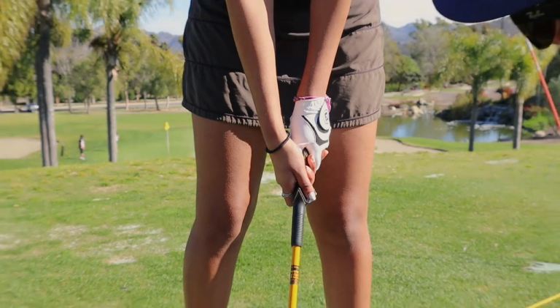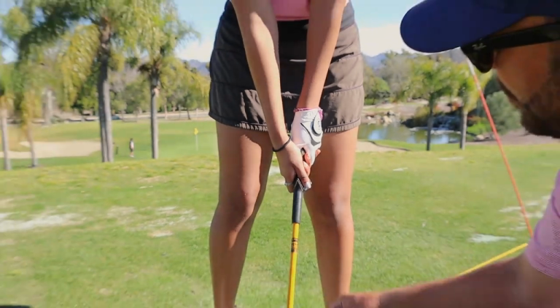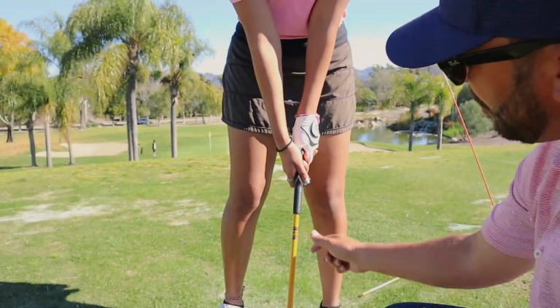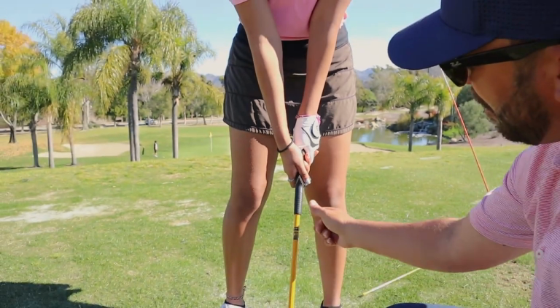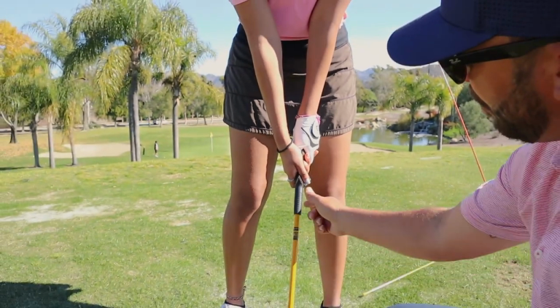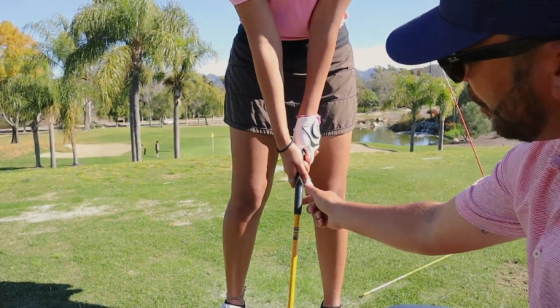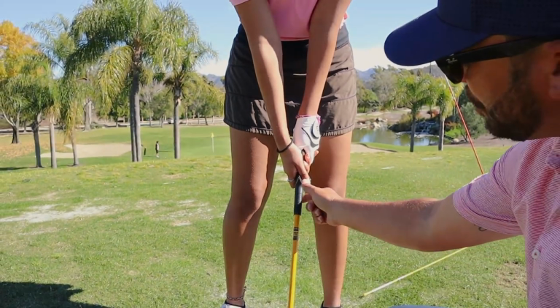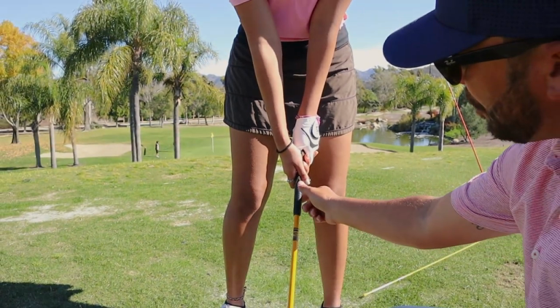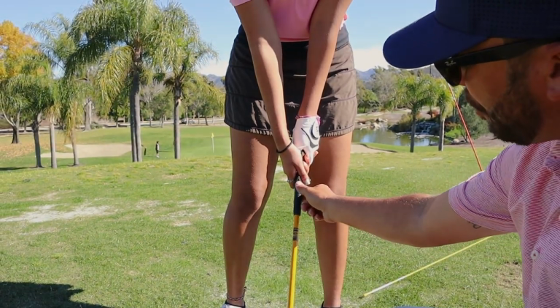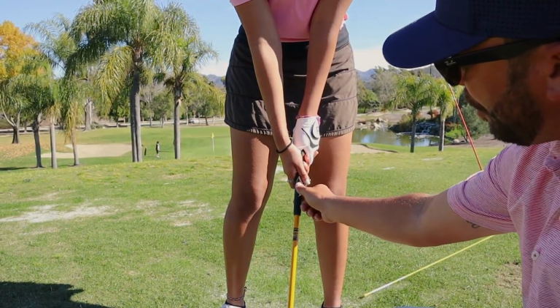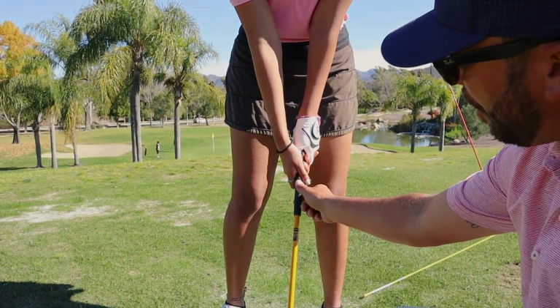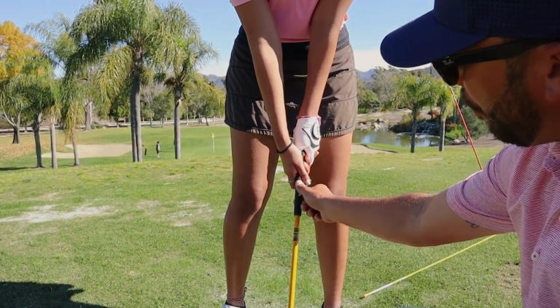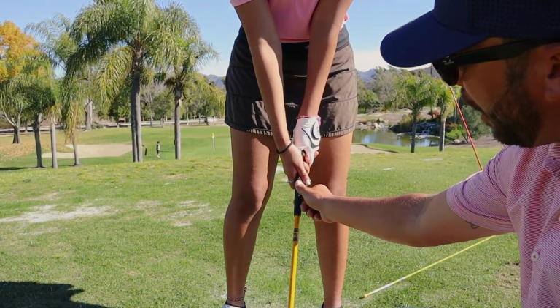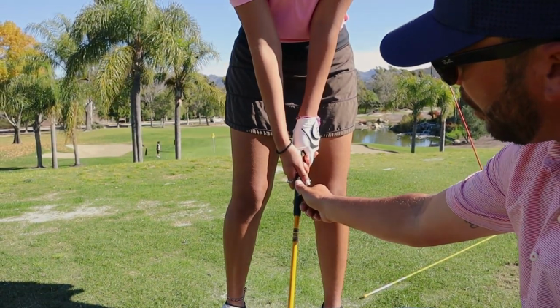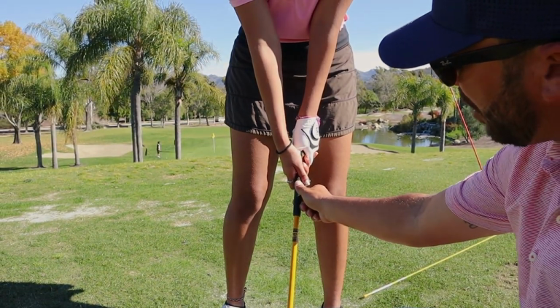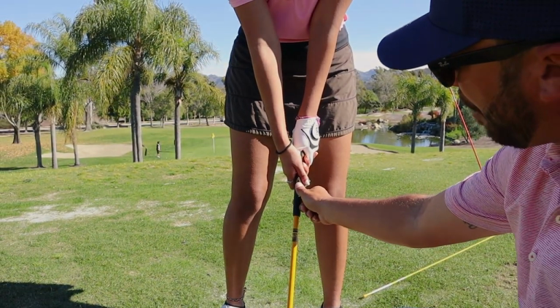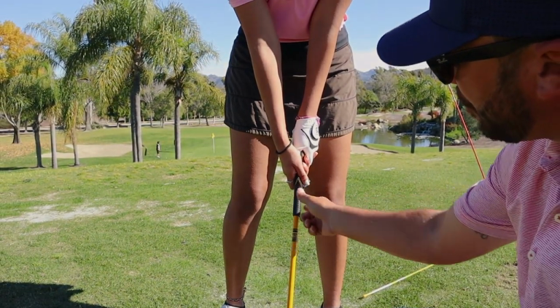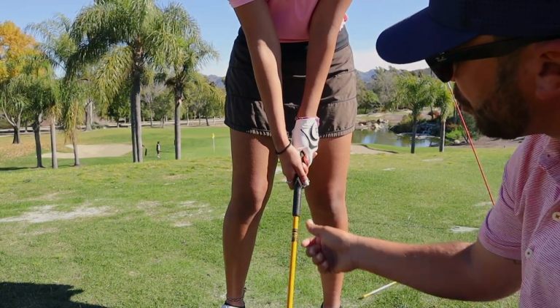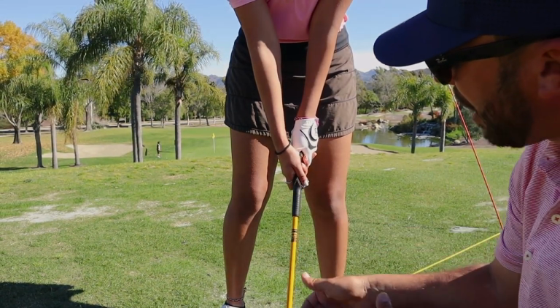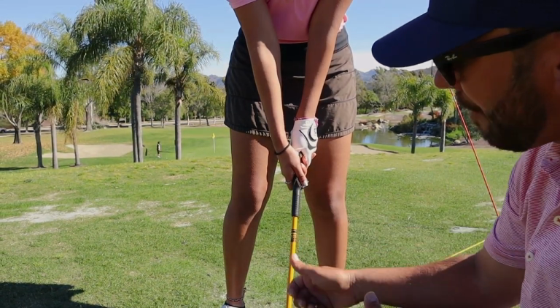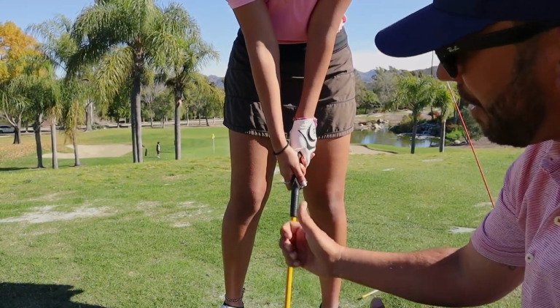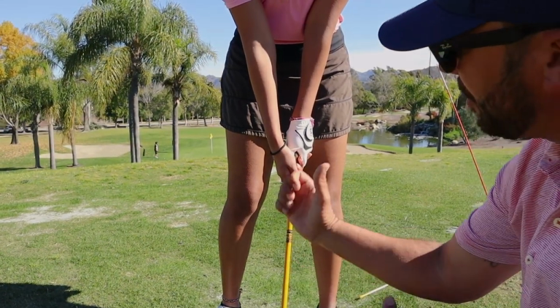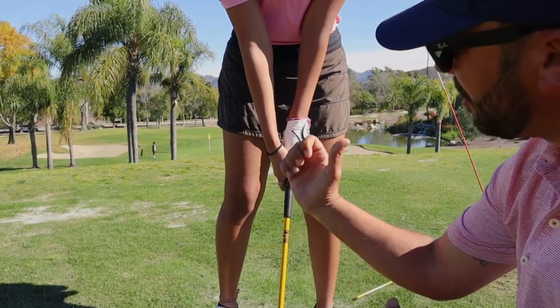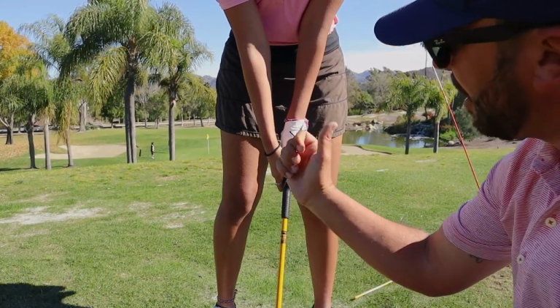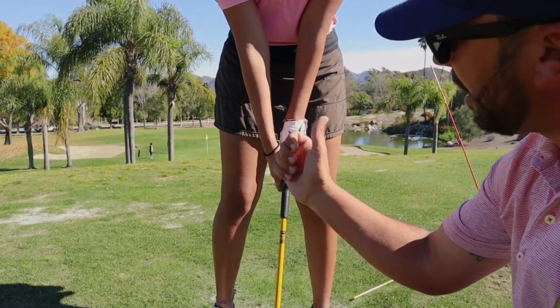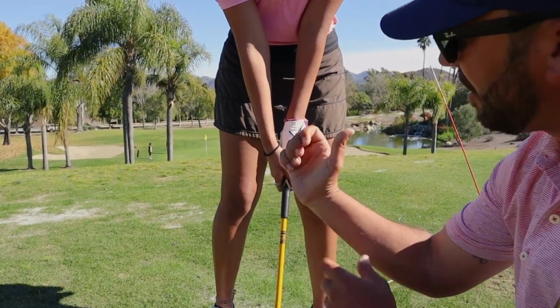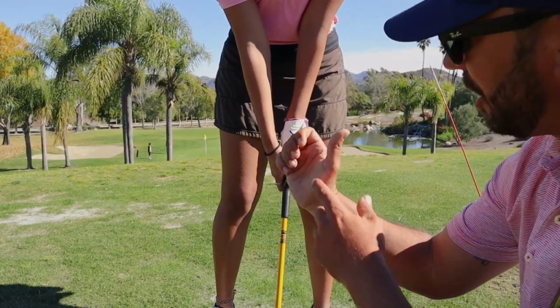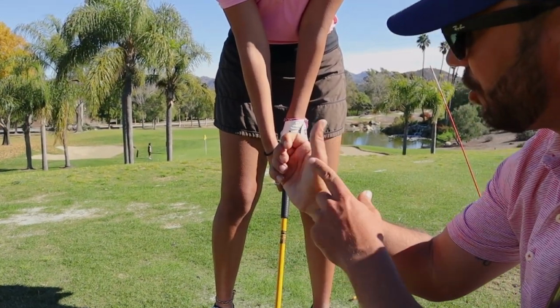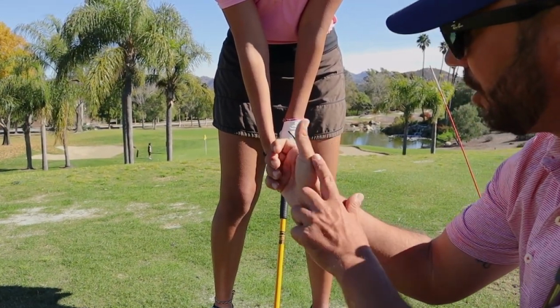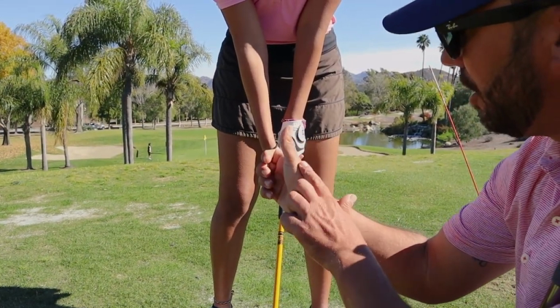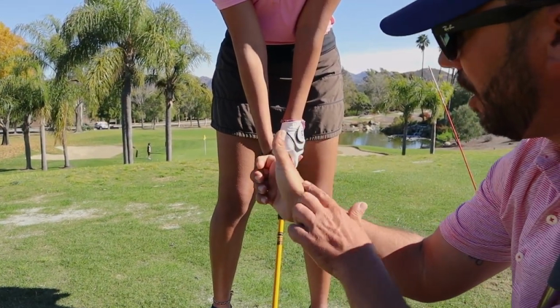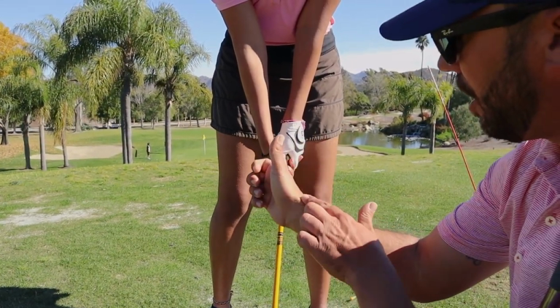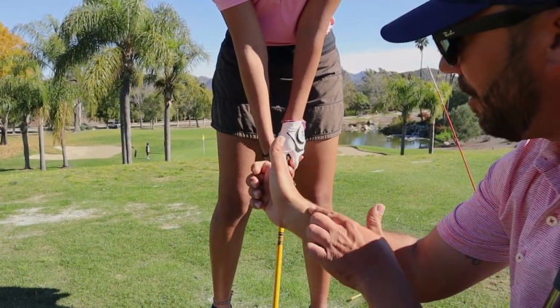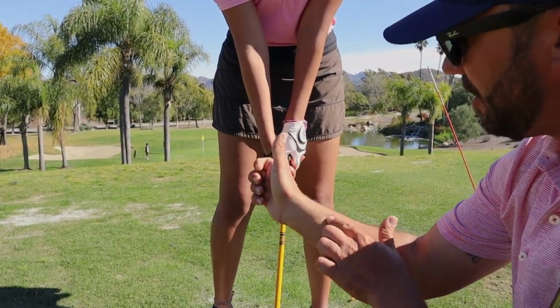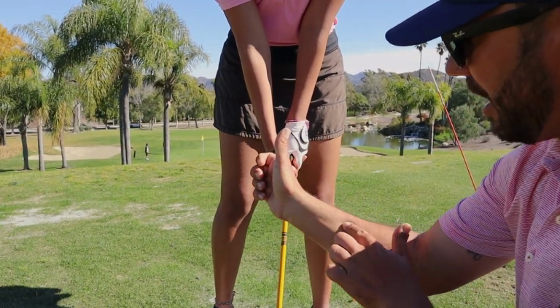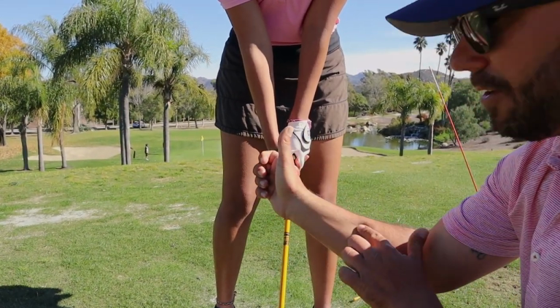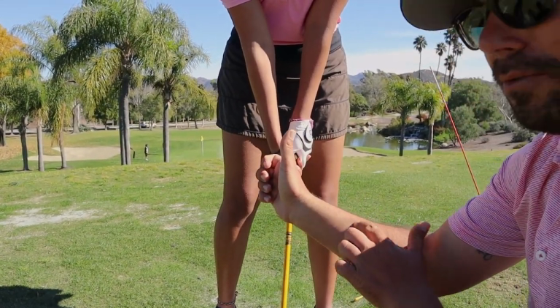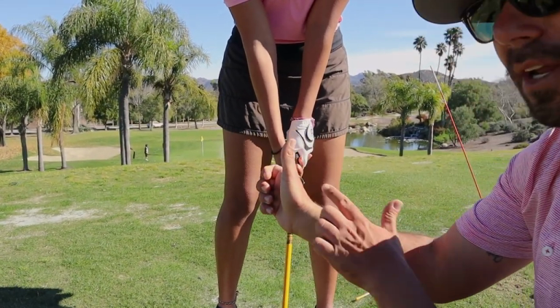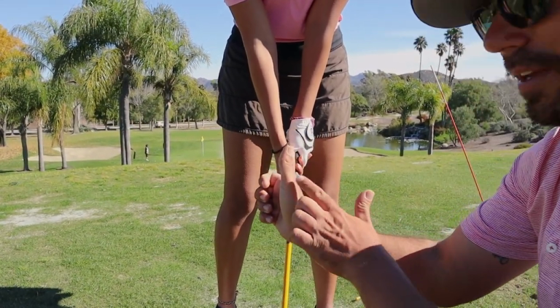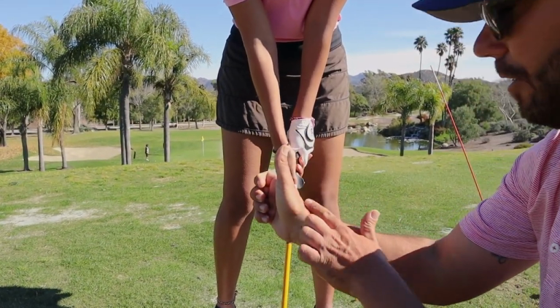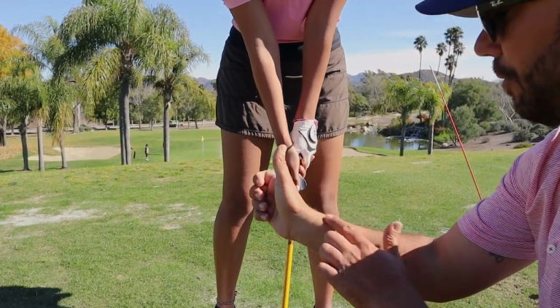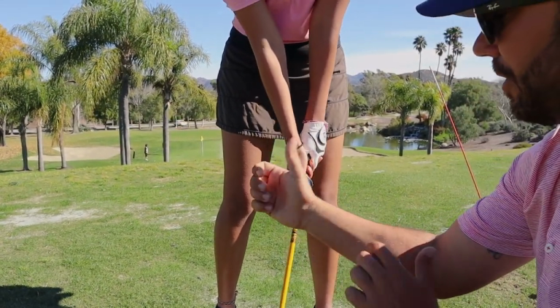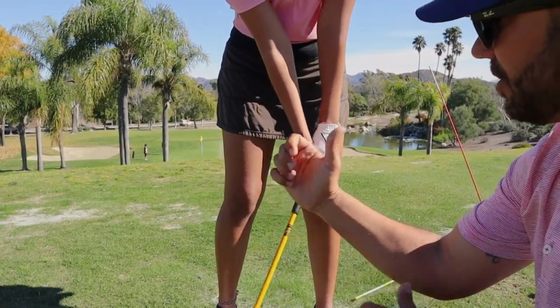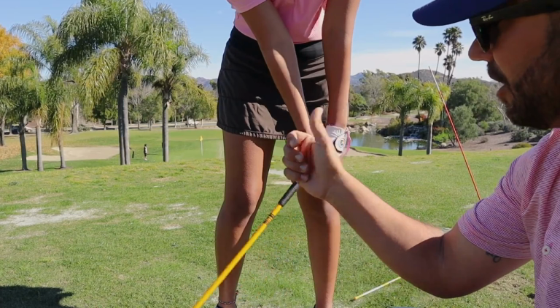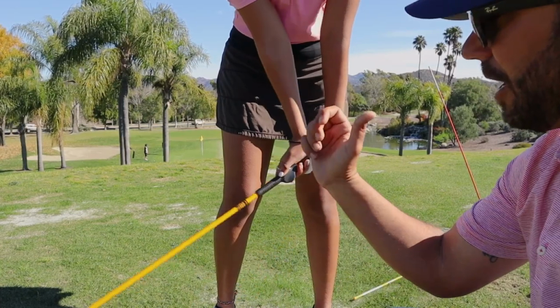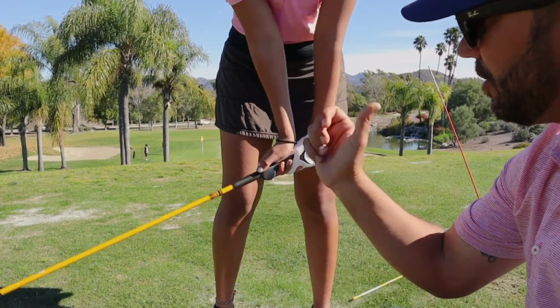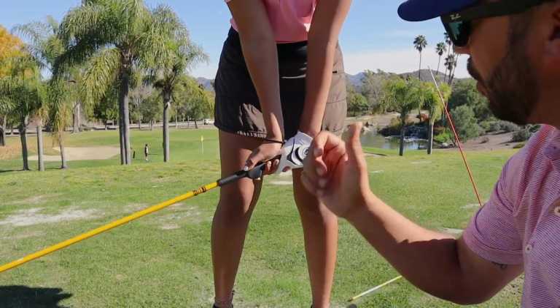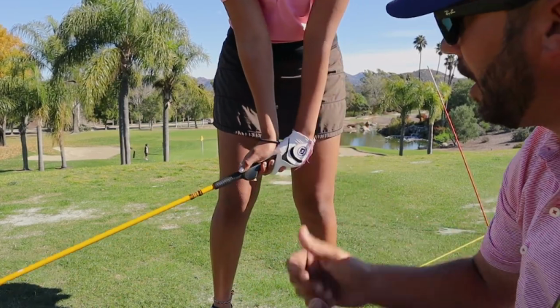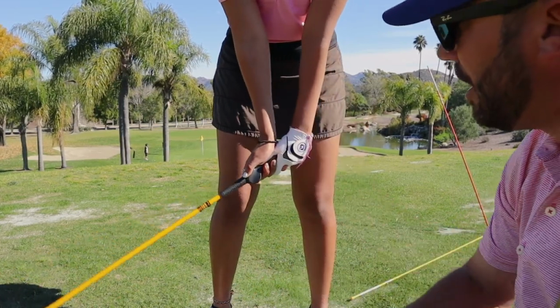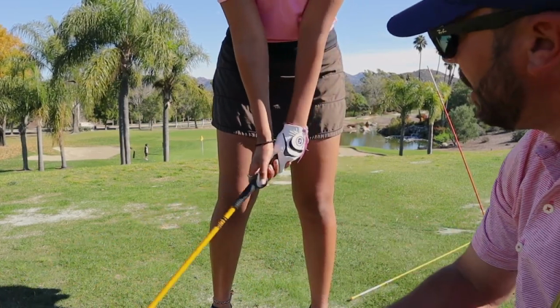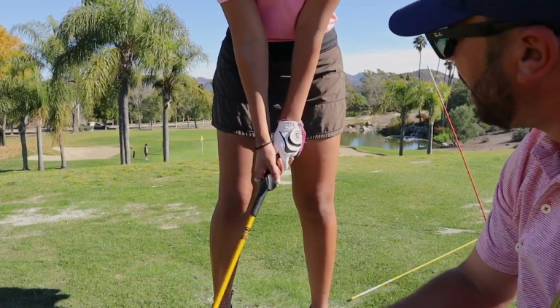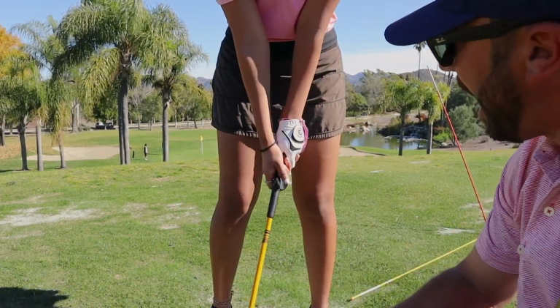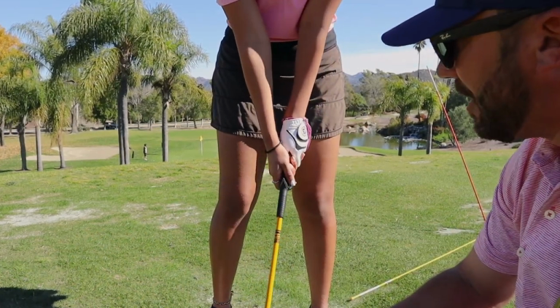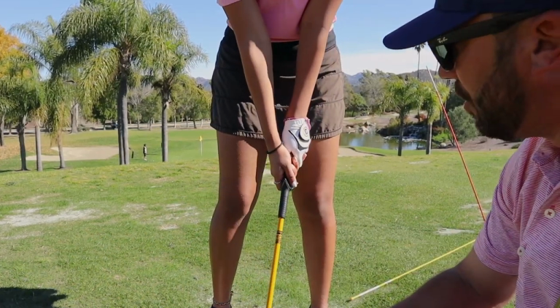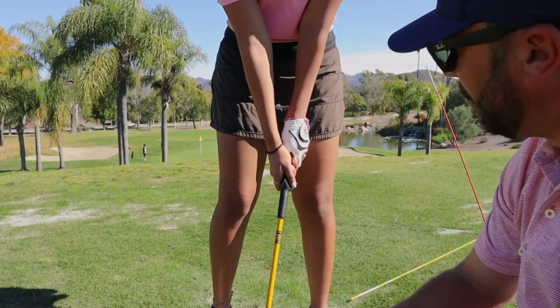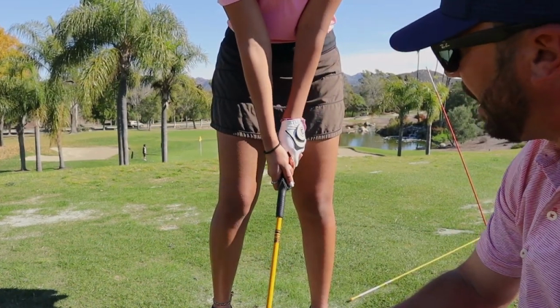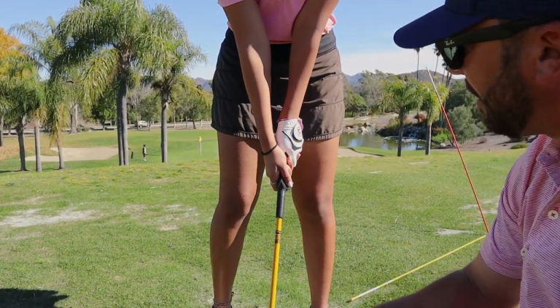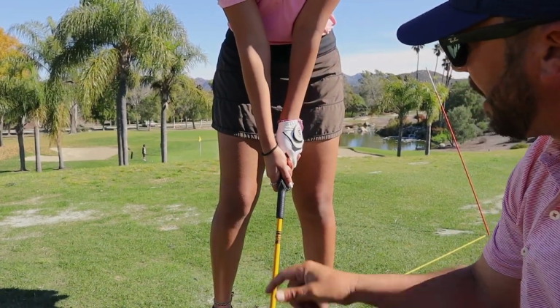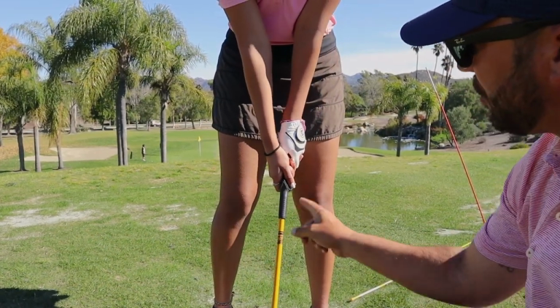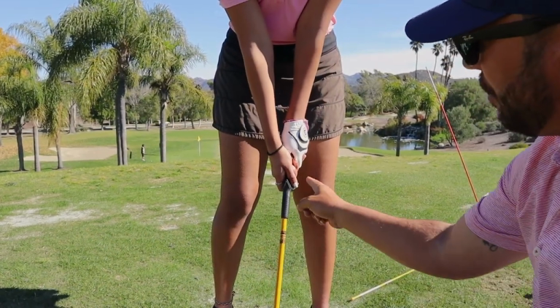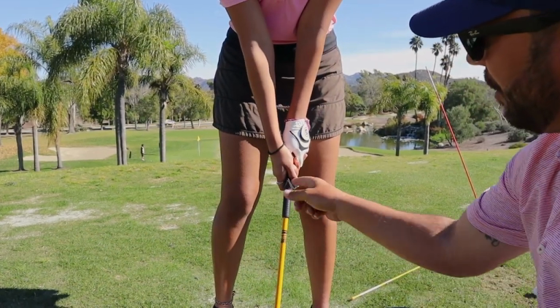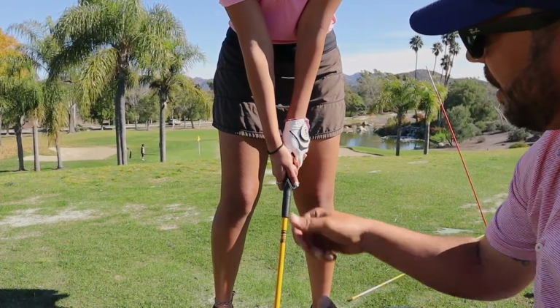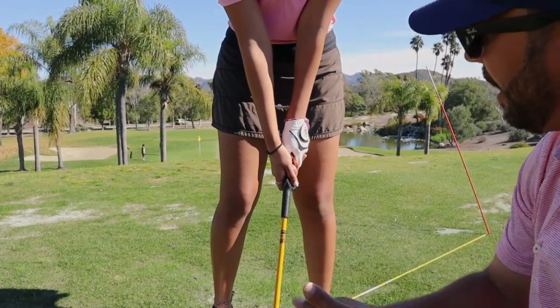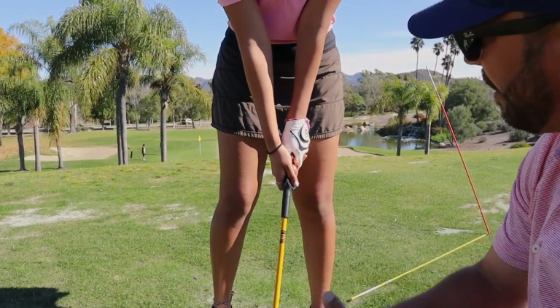I see a lot of players put their thumb right on top of the shaft. That puts a lot of tension on the tendon running down the wrist here. I don't like that, so I really like the thumb positioned correctly right there.